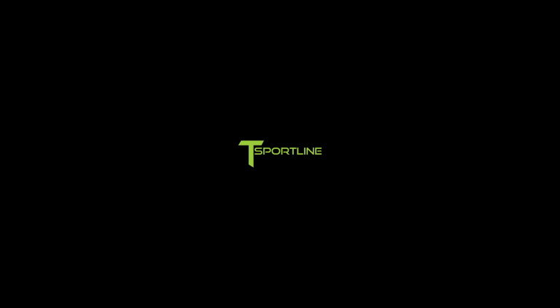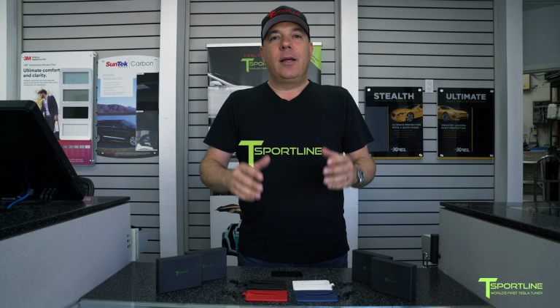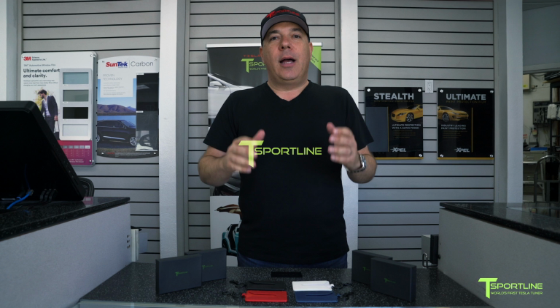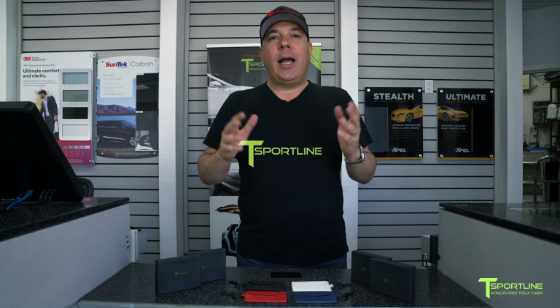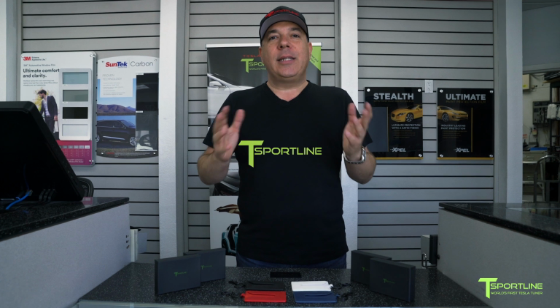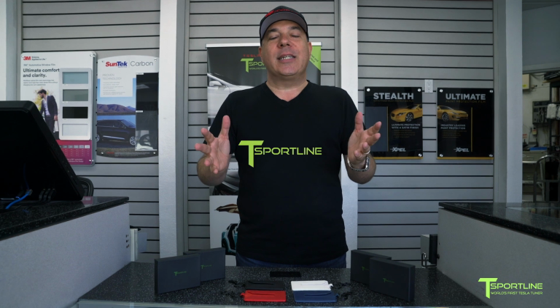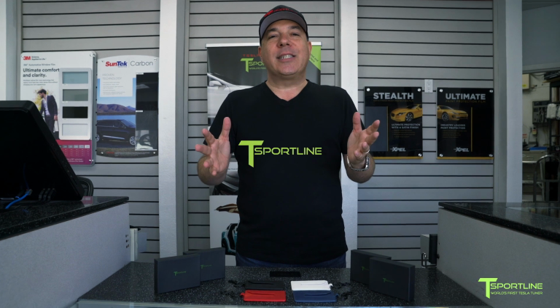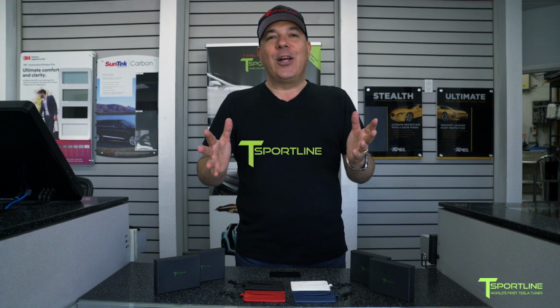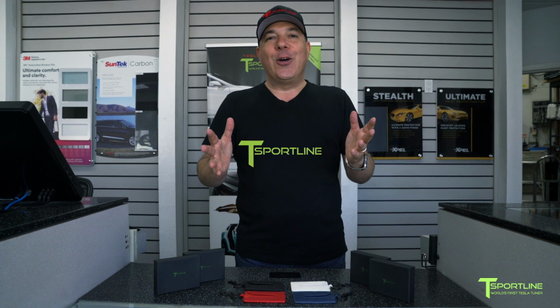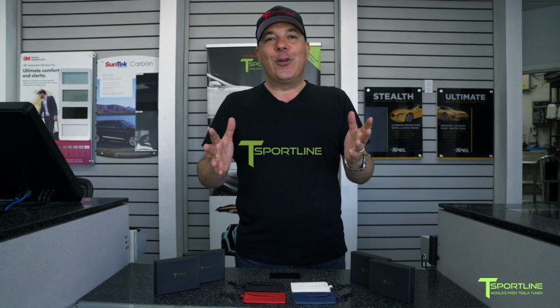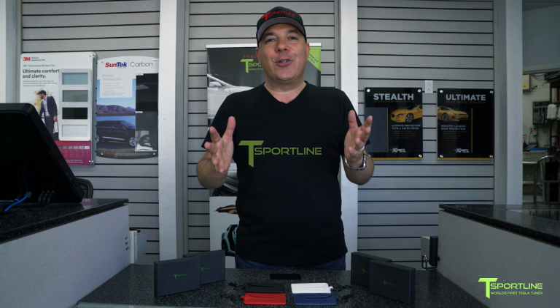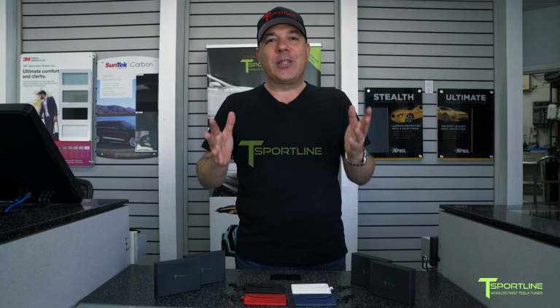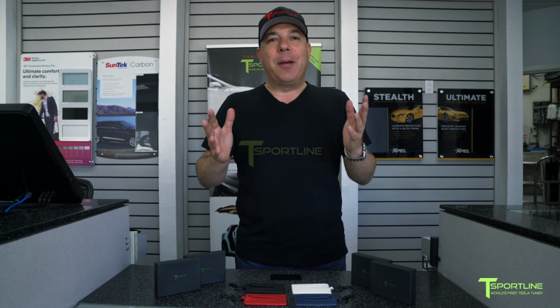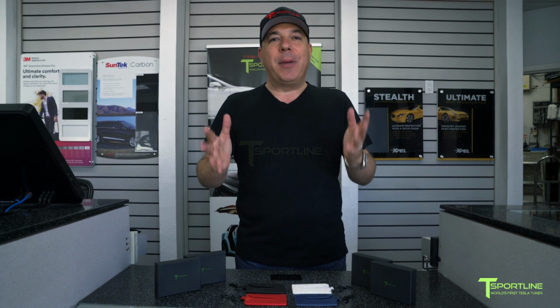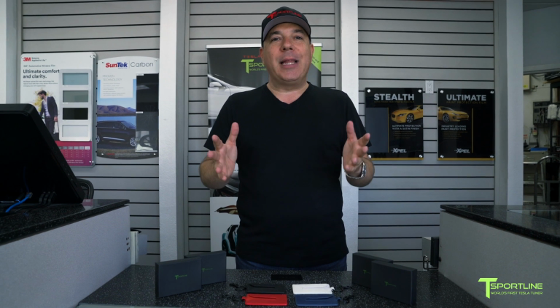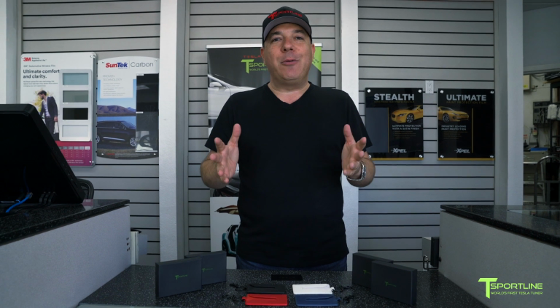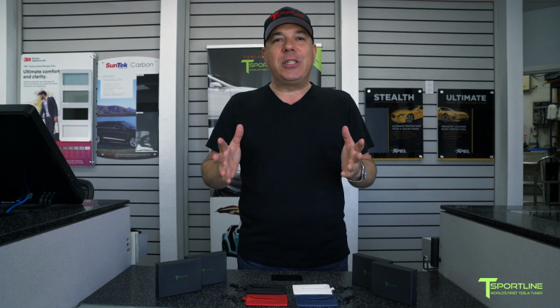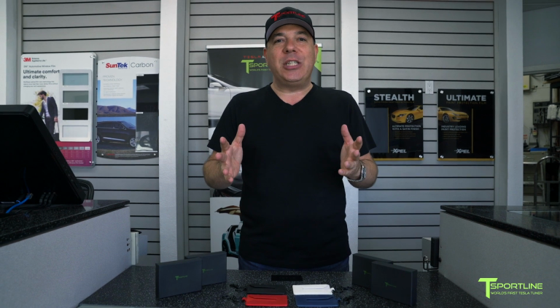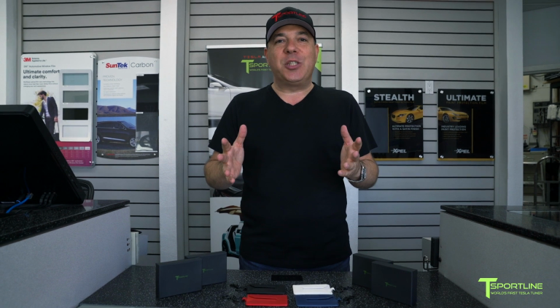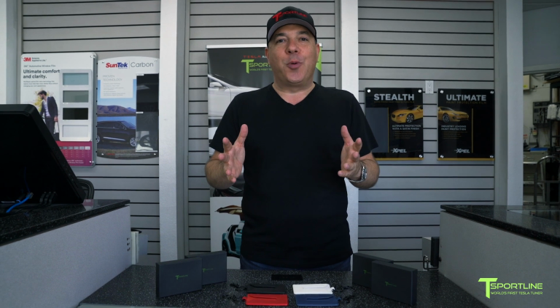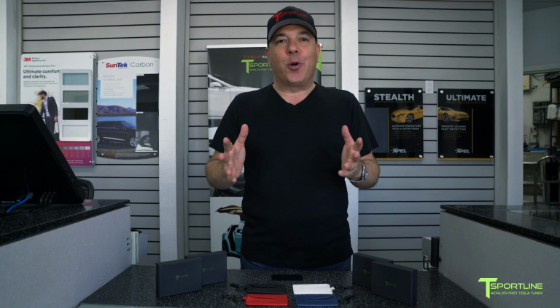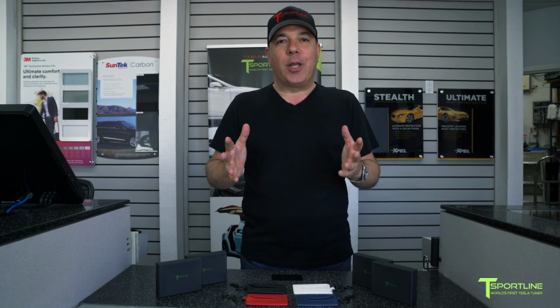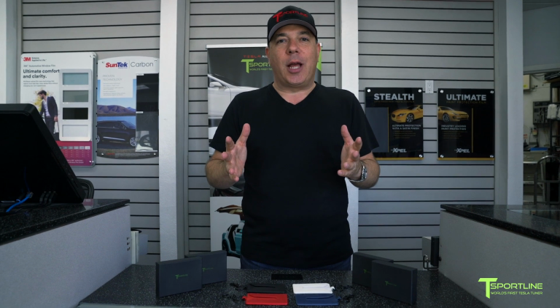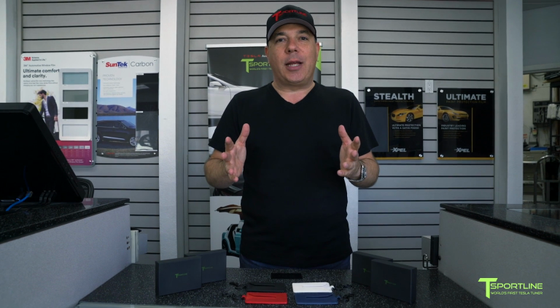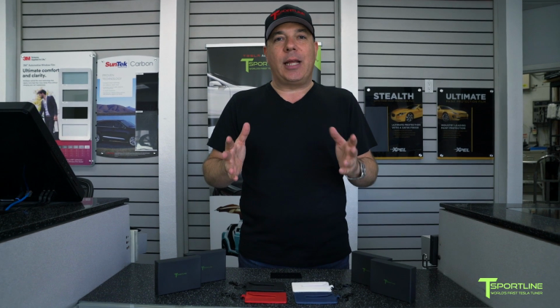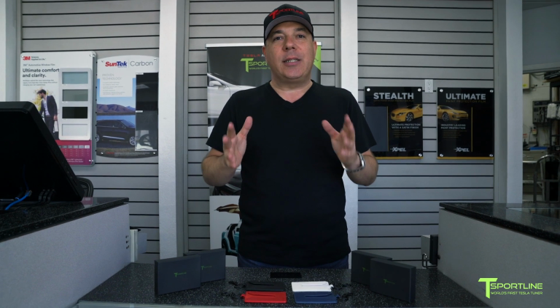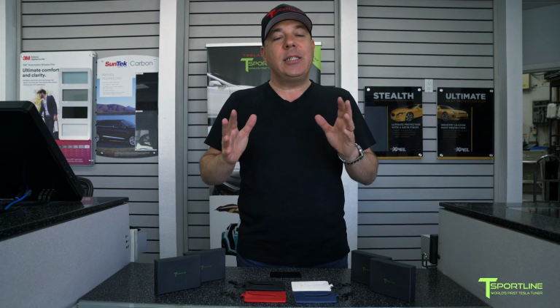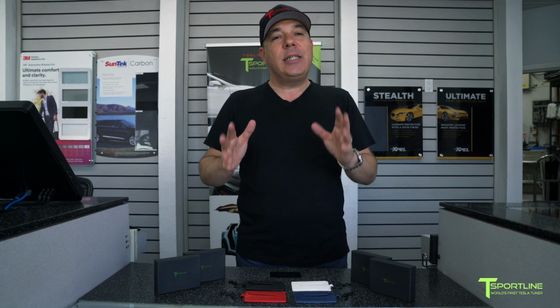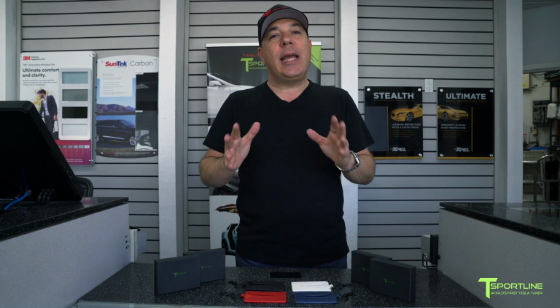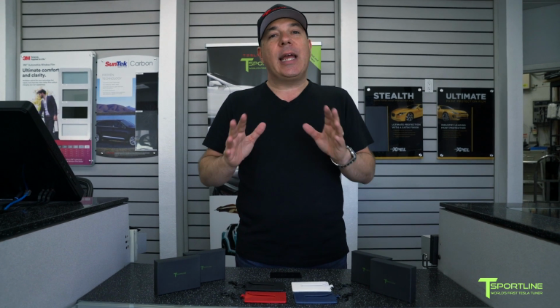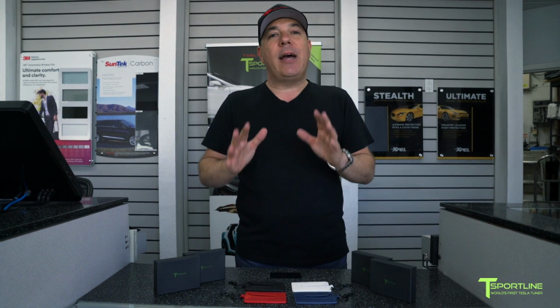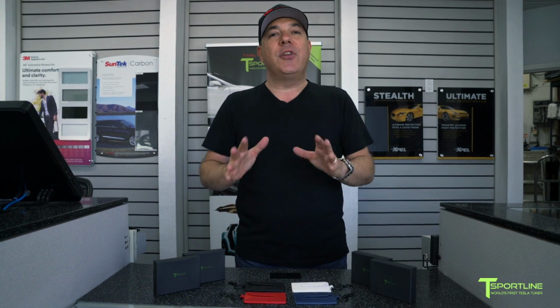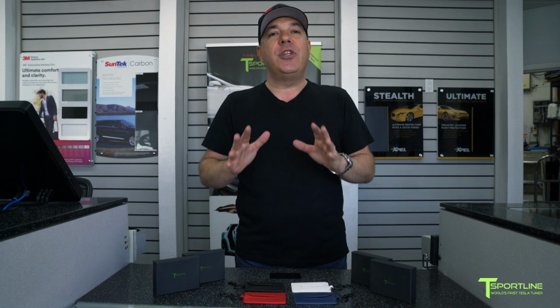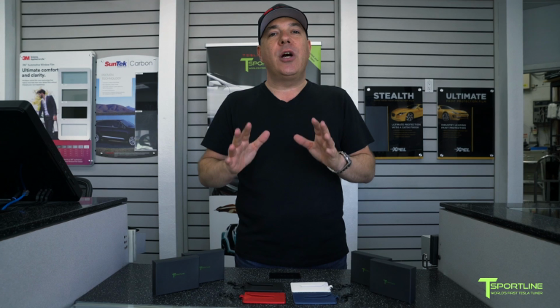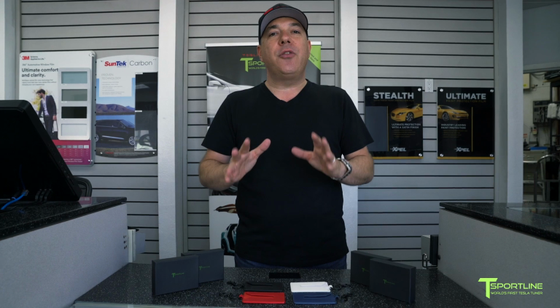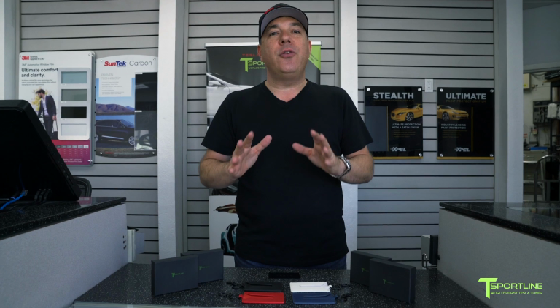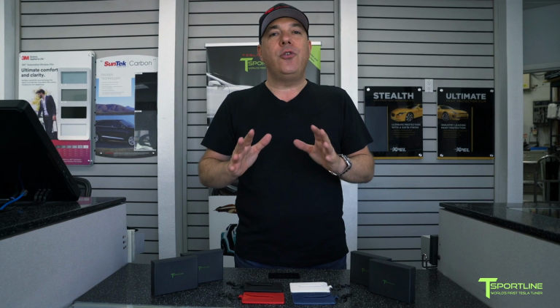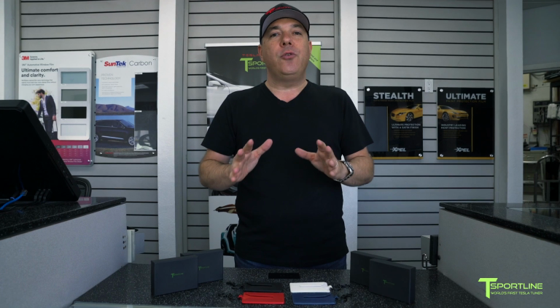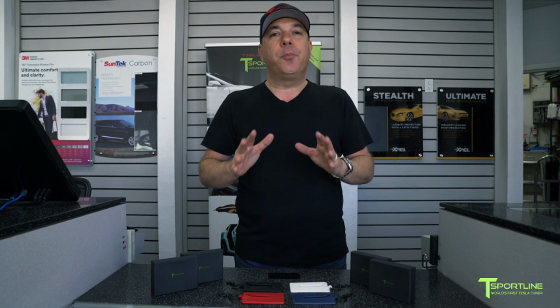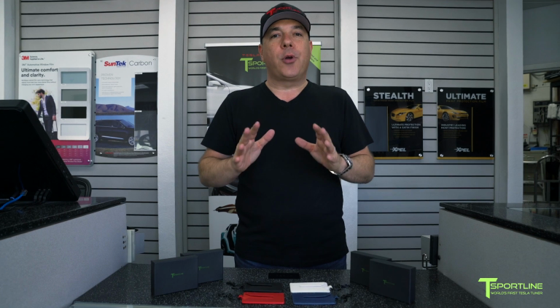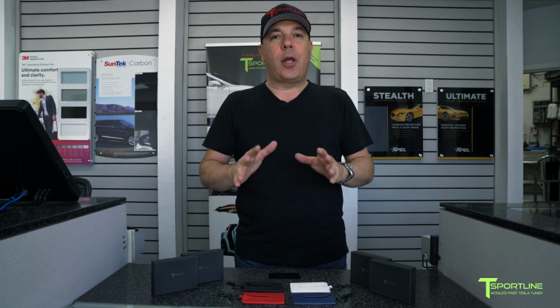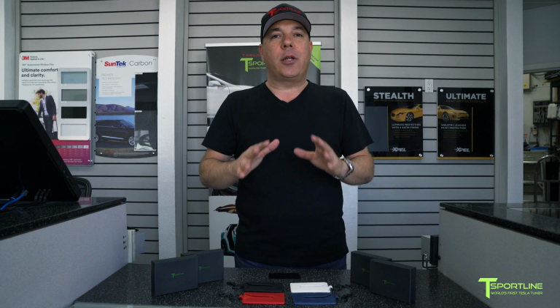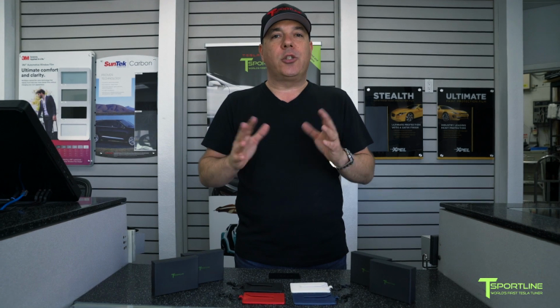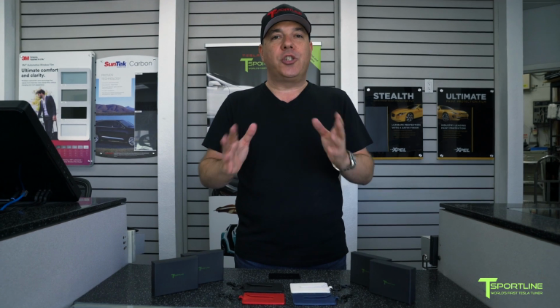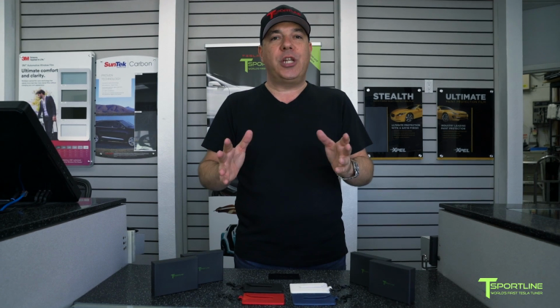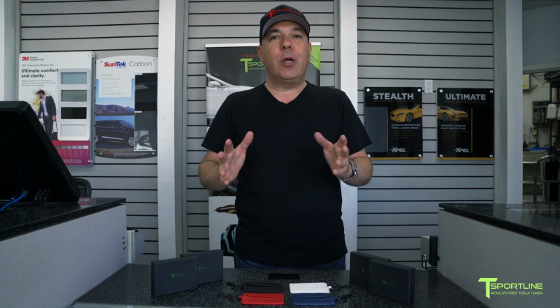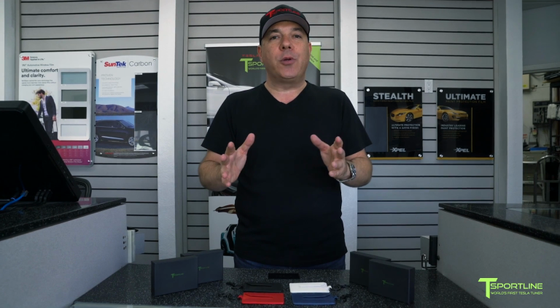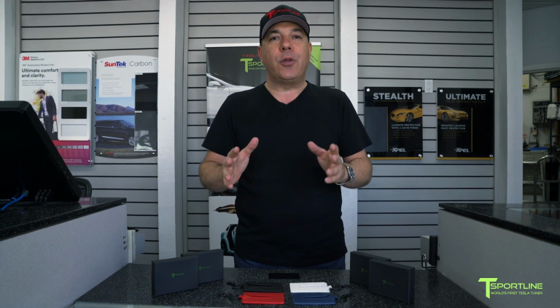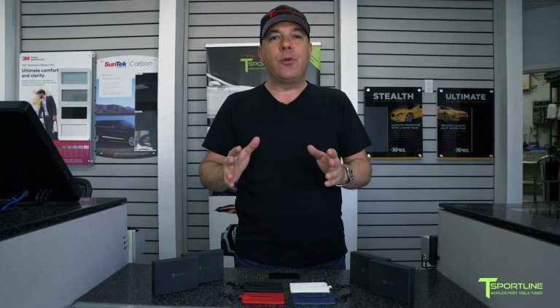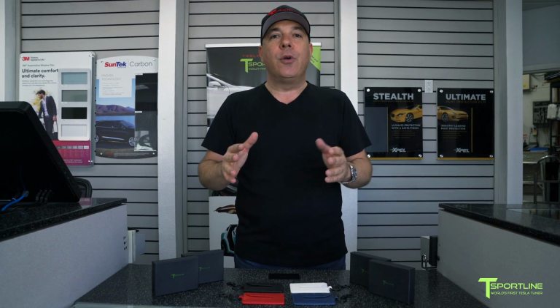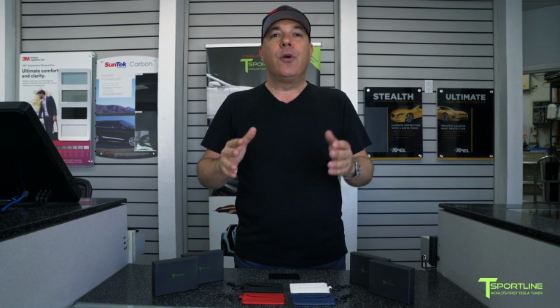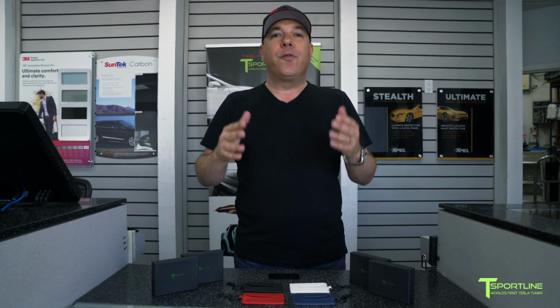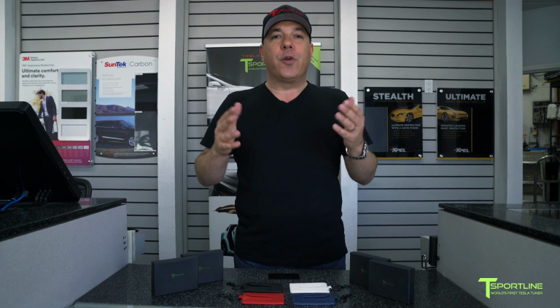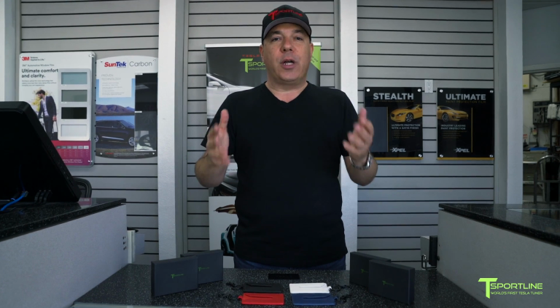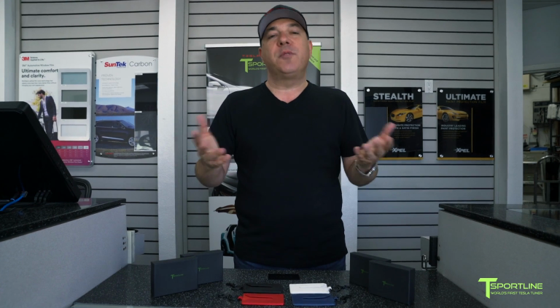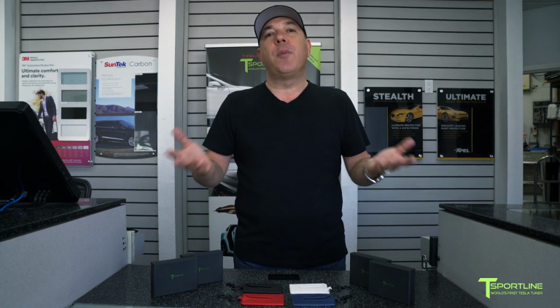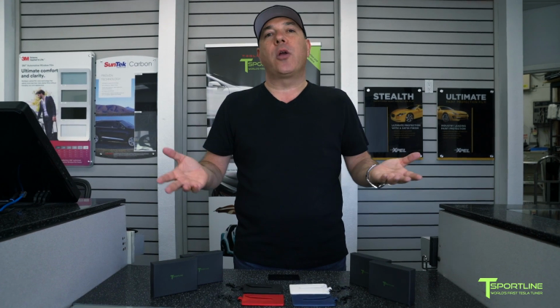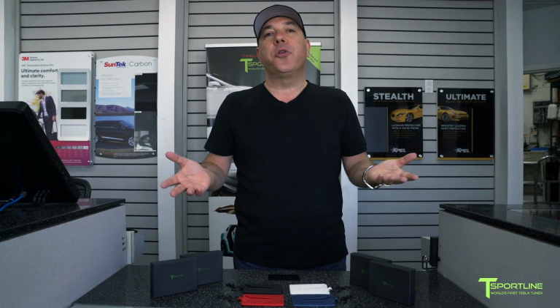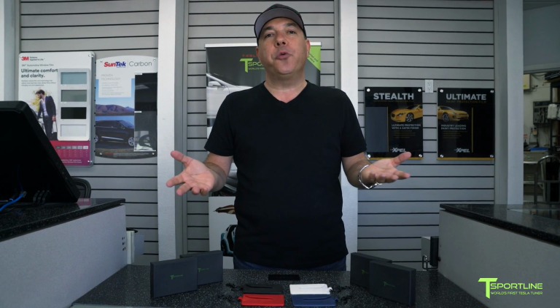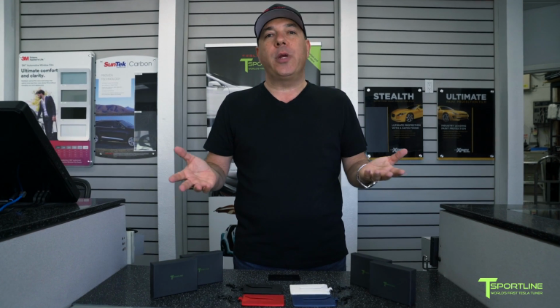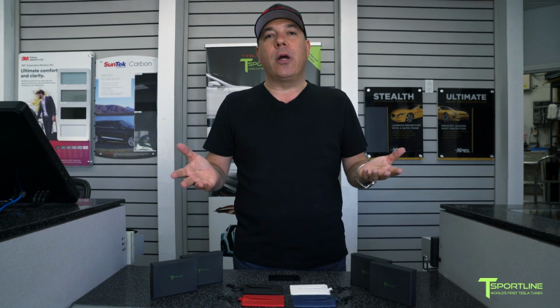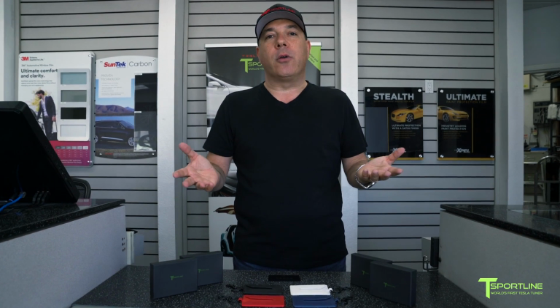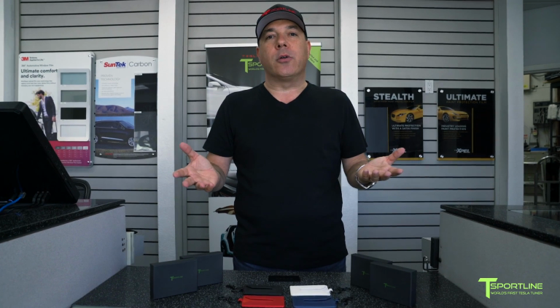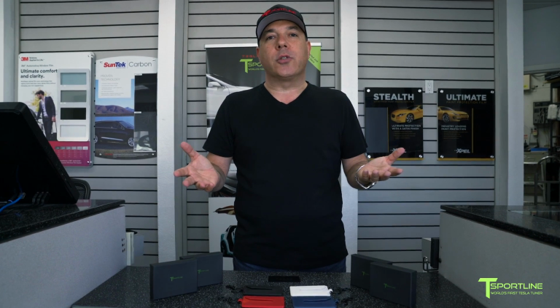Hi Tesla owners, I'm Eli with T Sportline and today I have another new product to share with you for Model 3 owners.